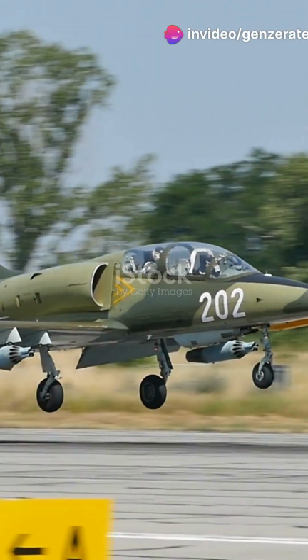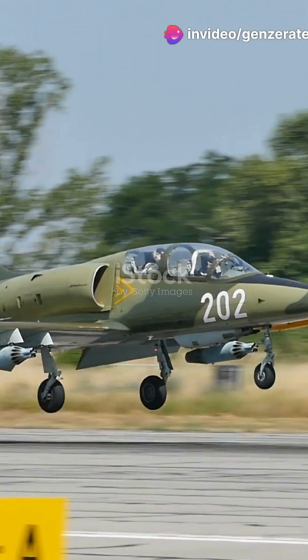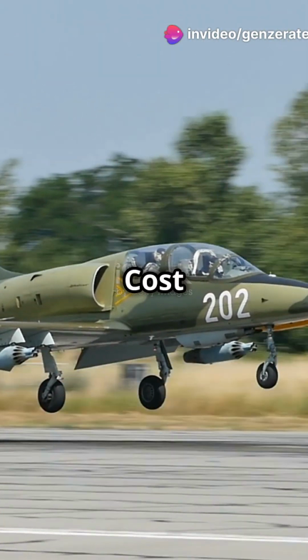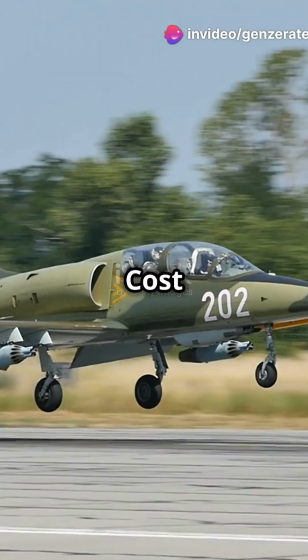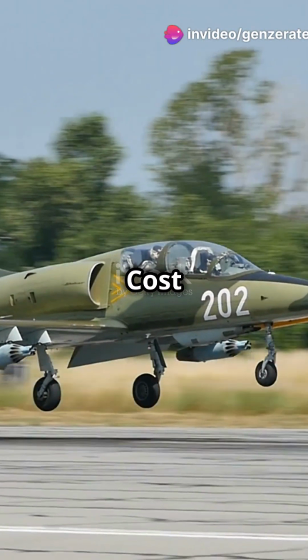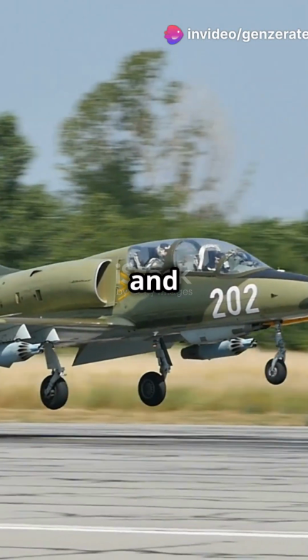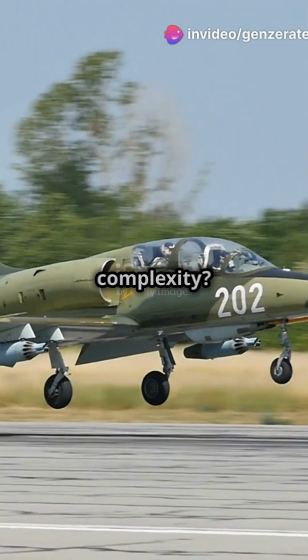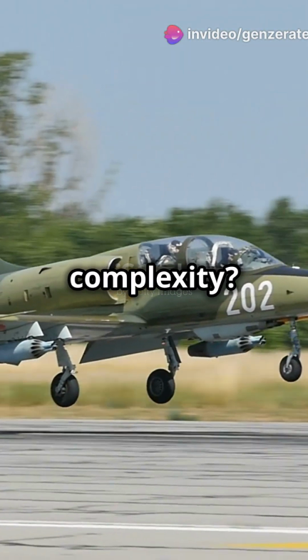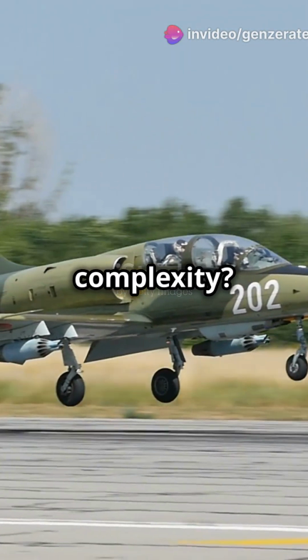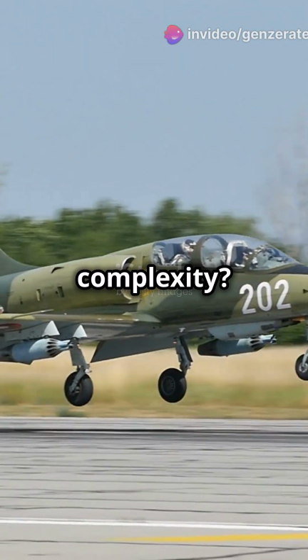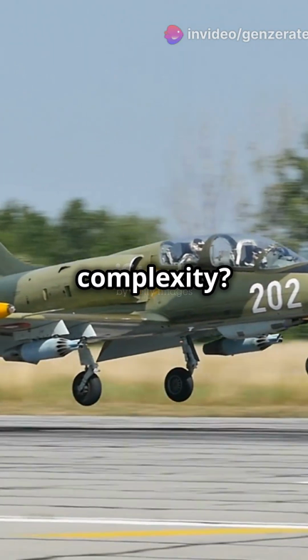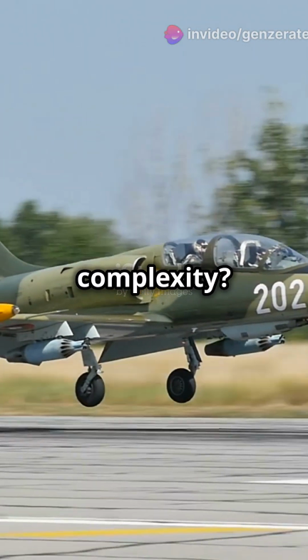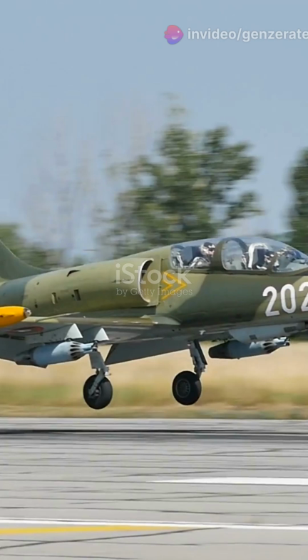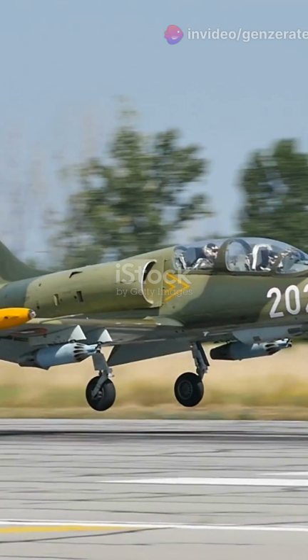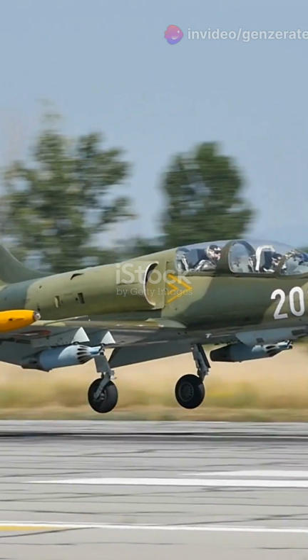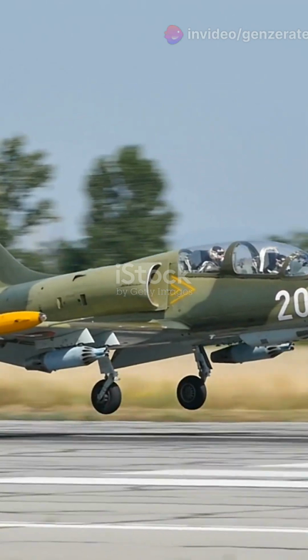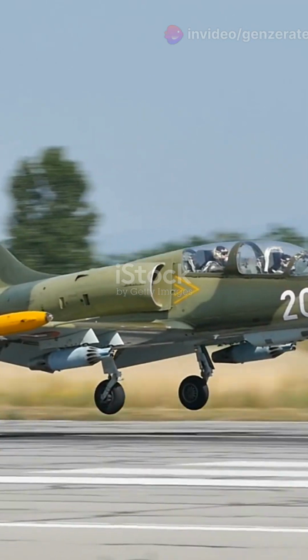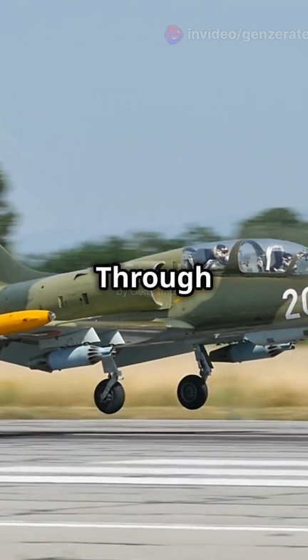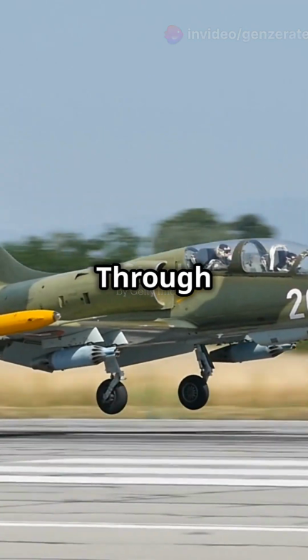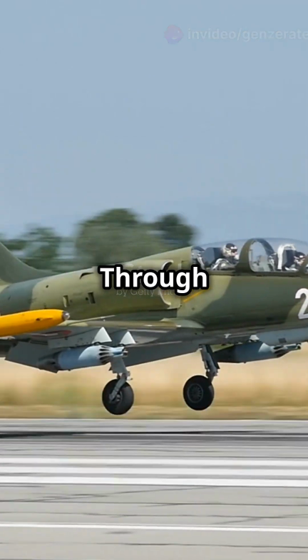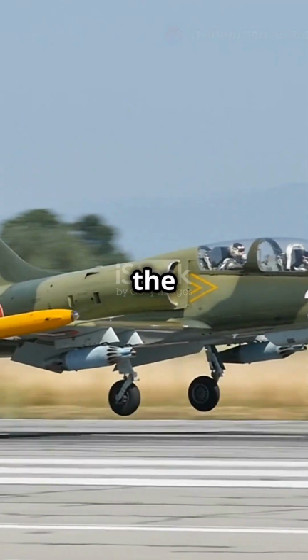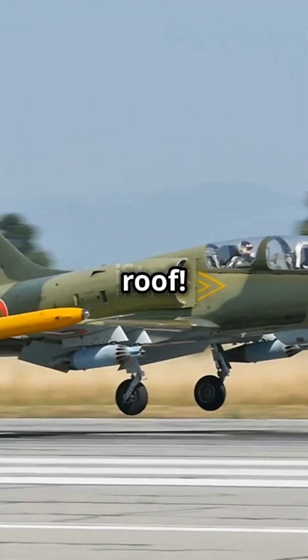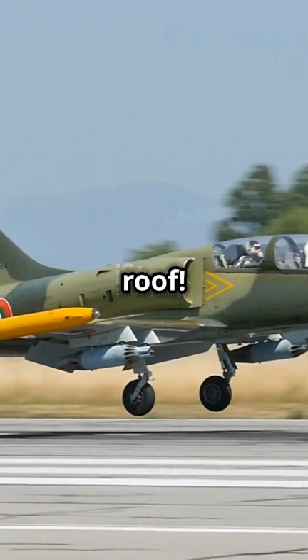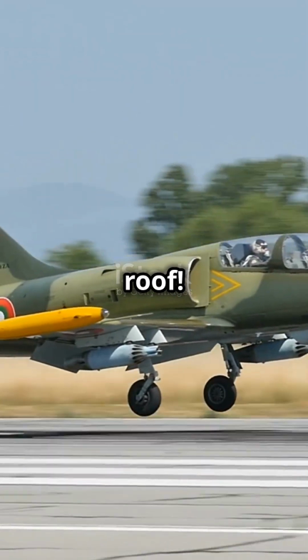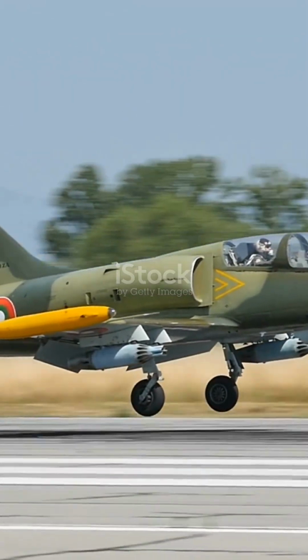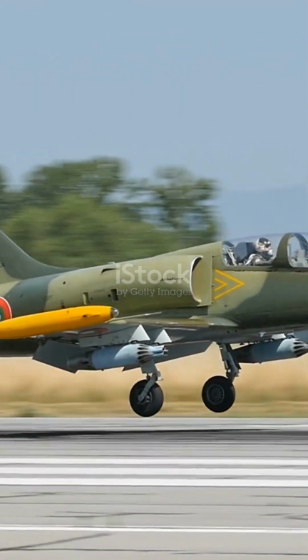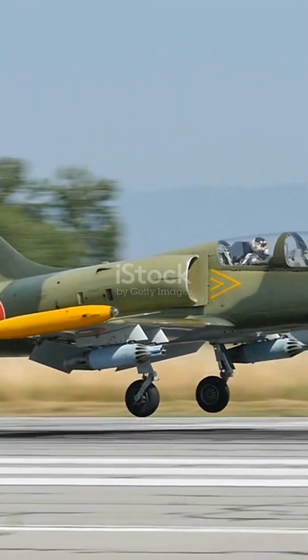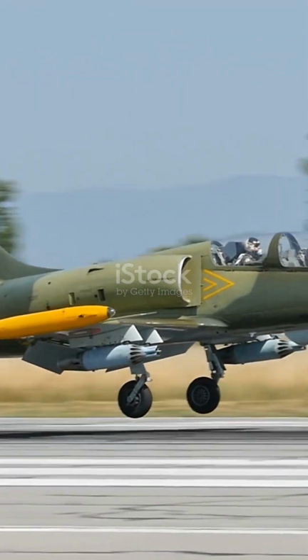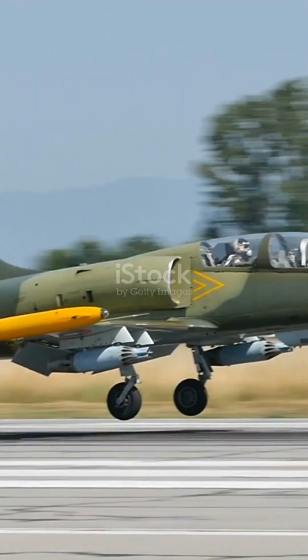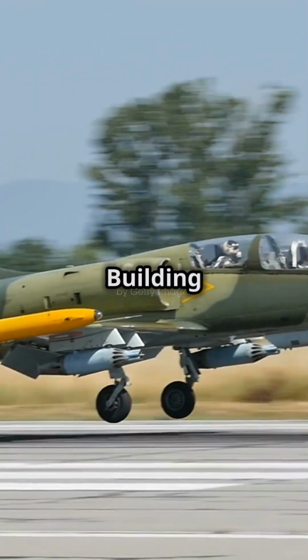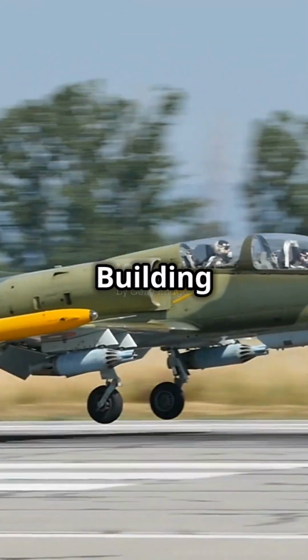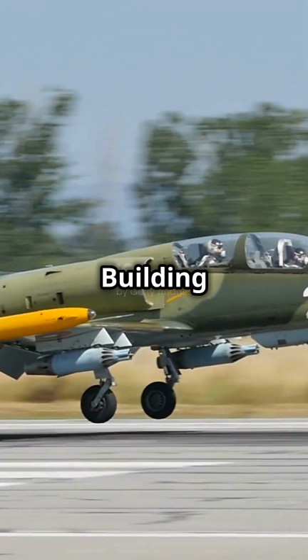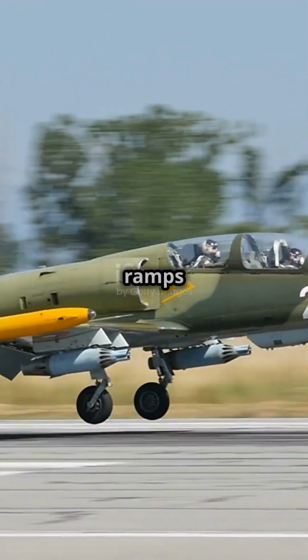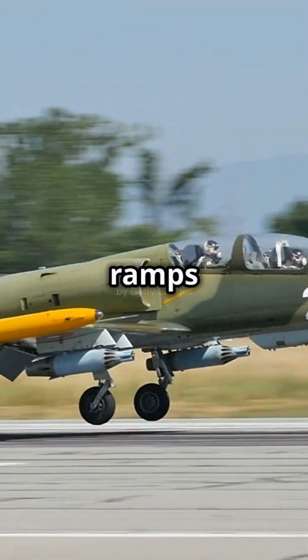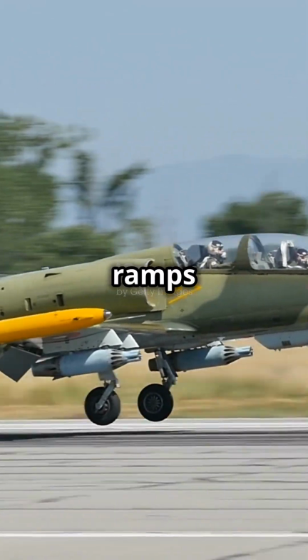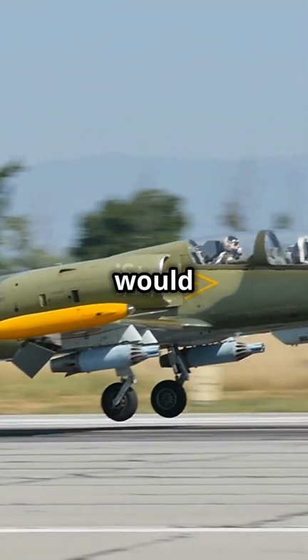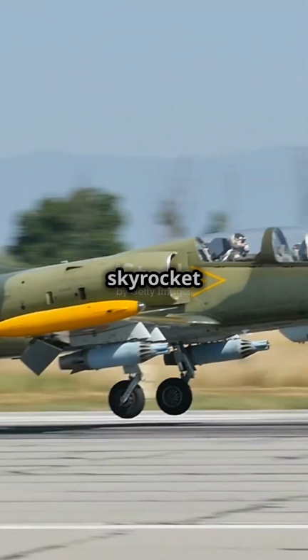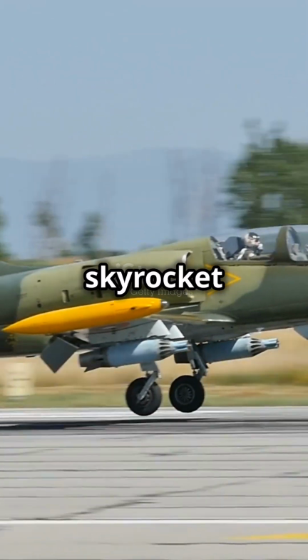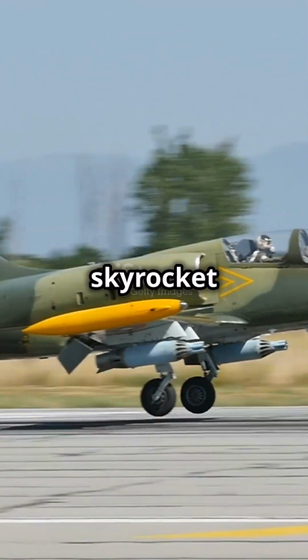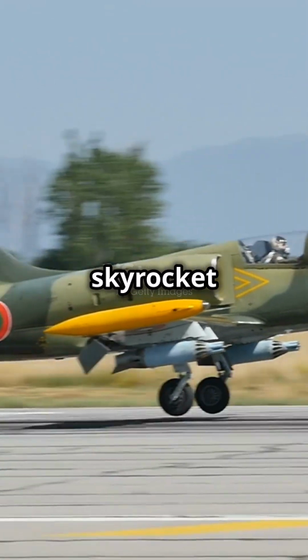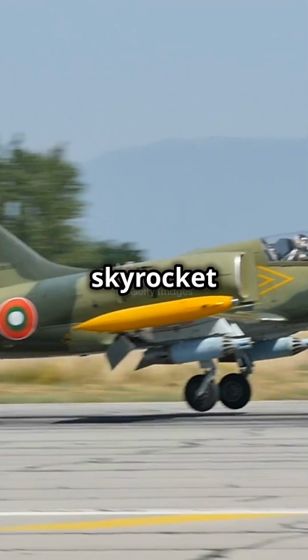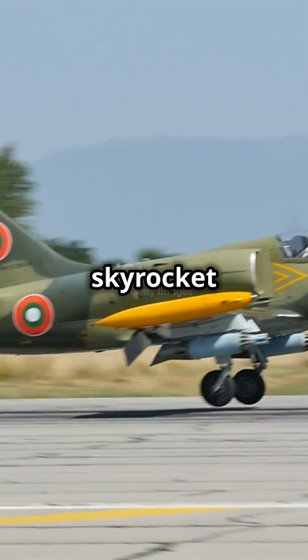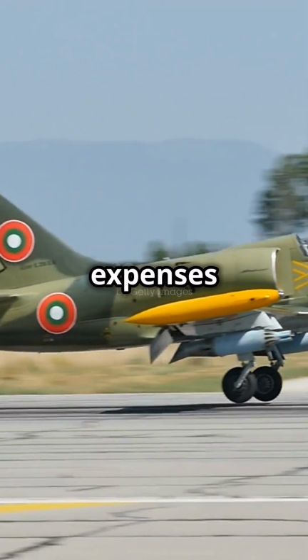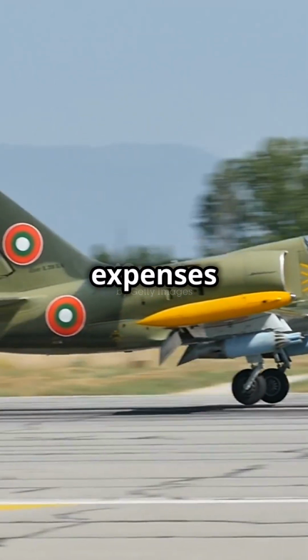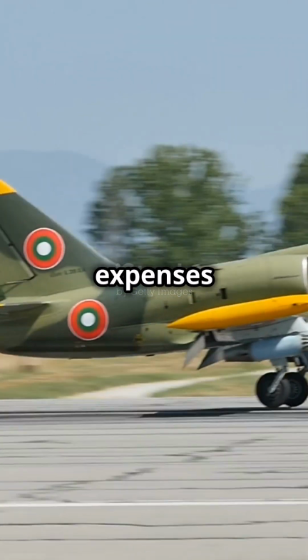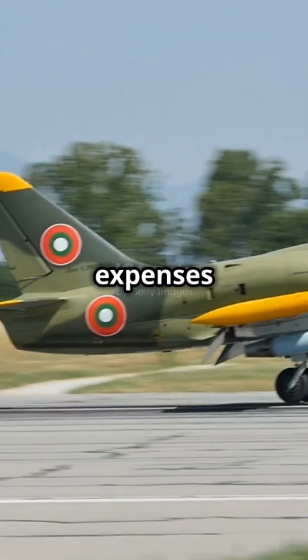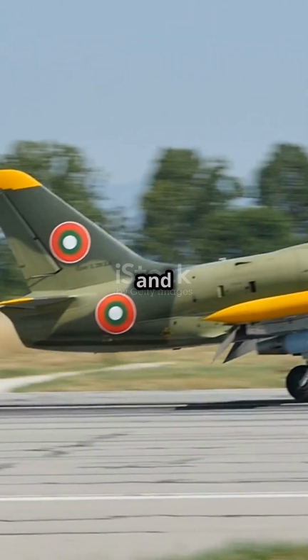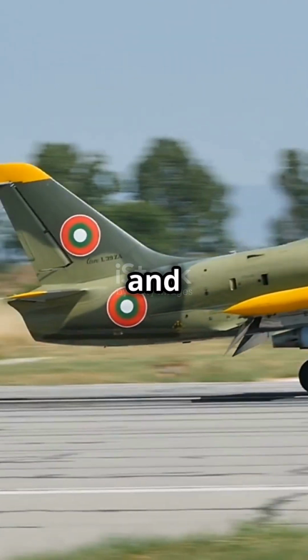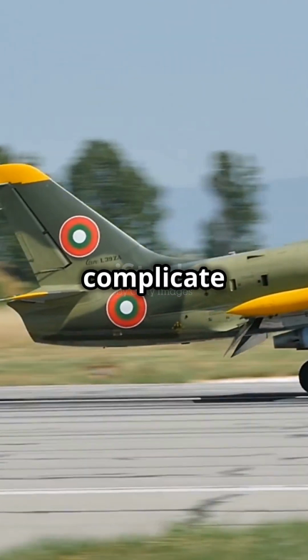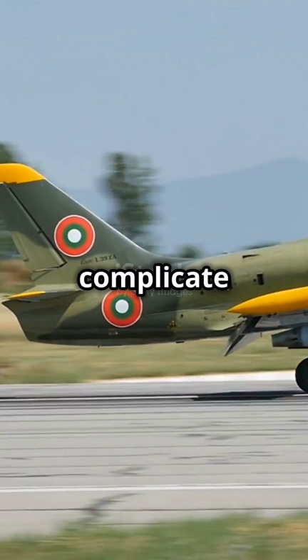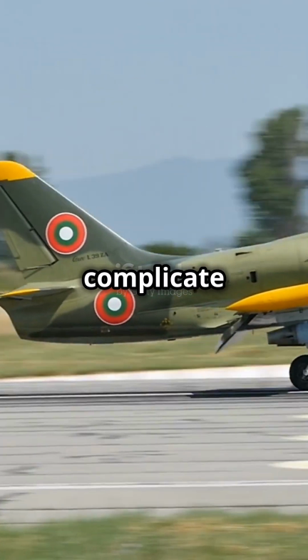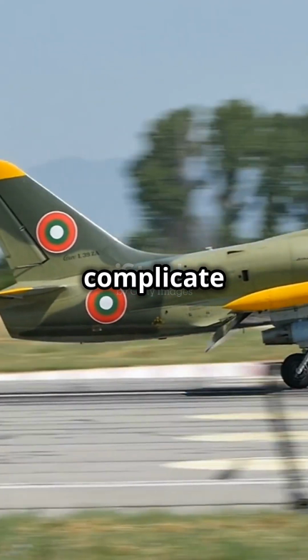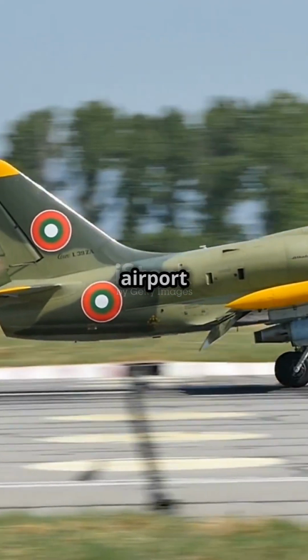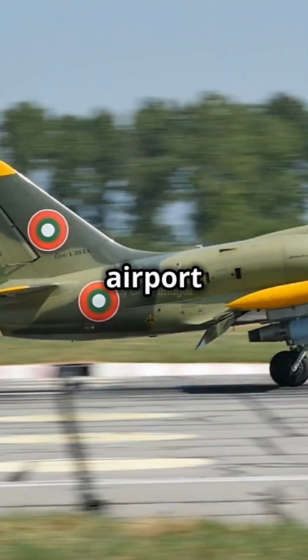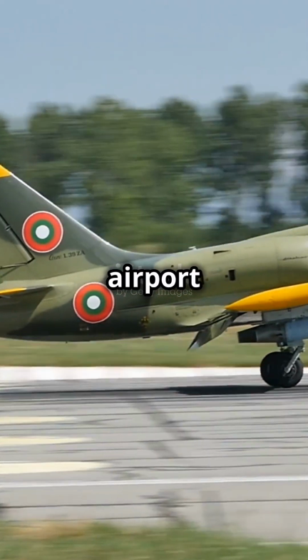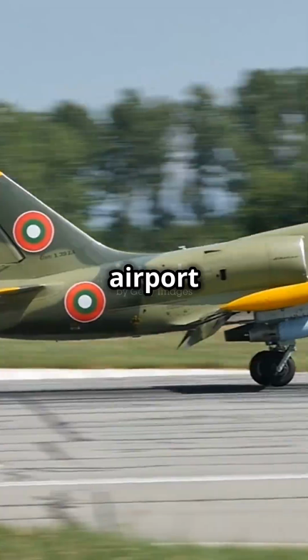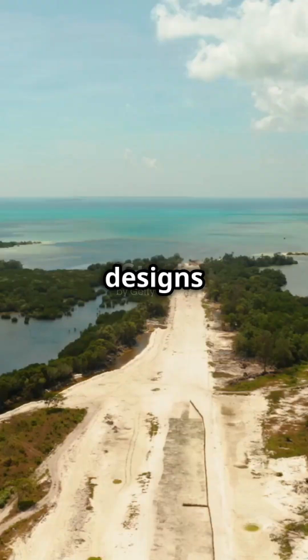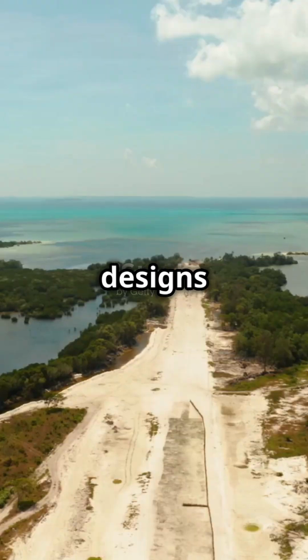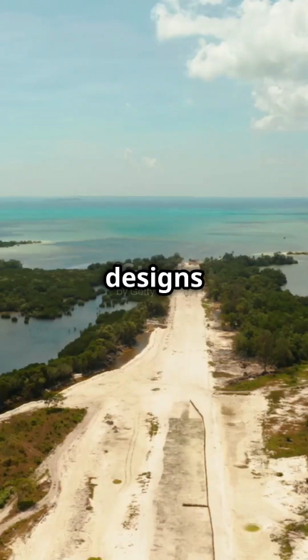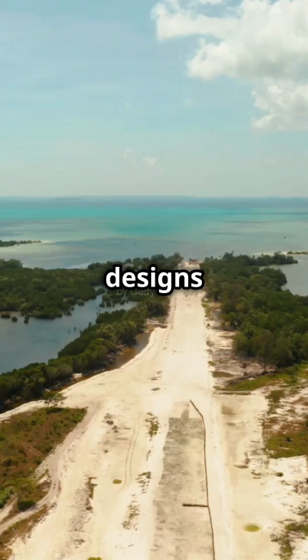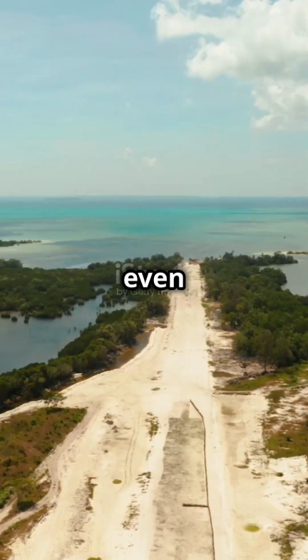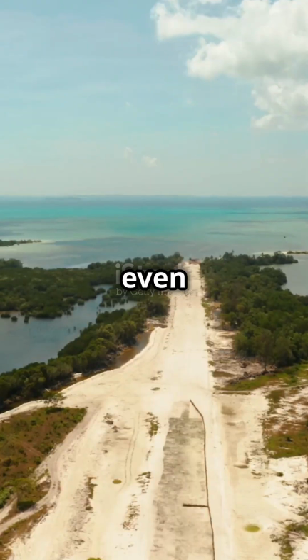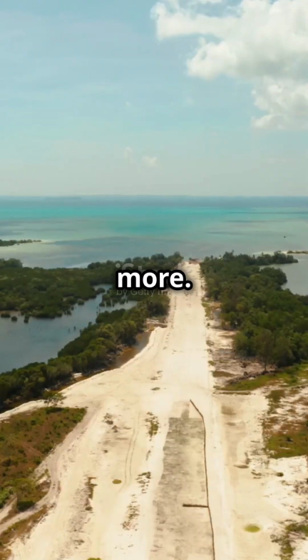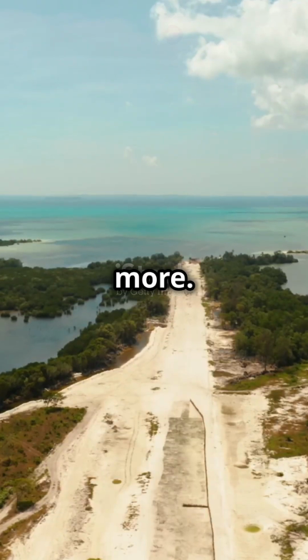Cost and complexity? Through the roof. Building ramps would skyrocket expenses and complicate airport designs even more.